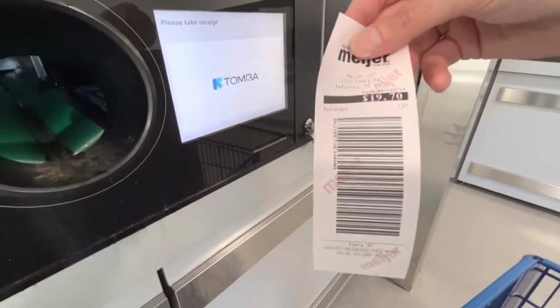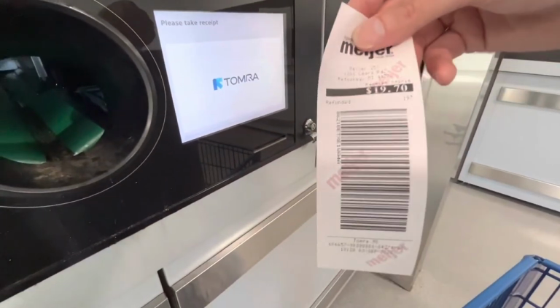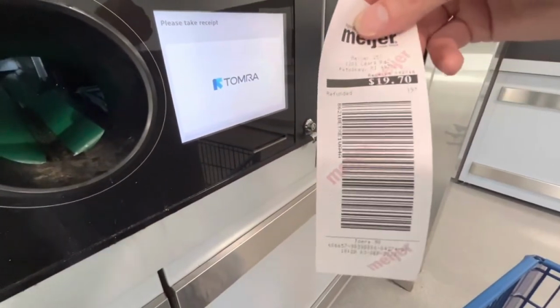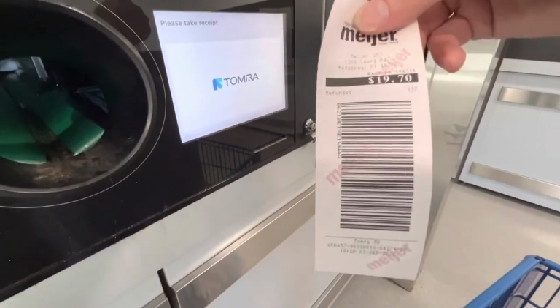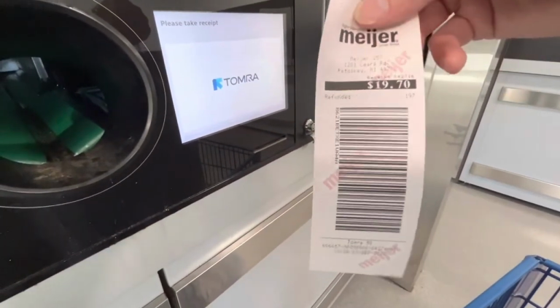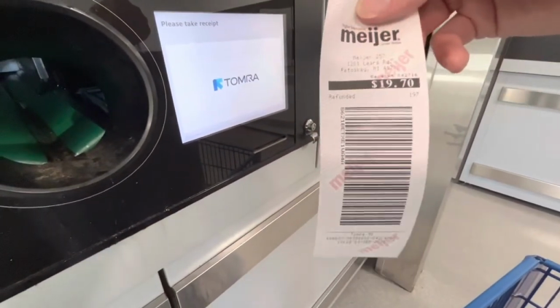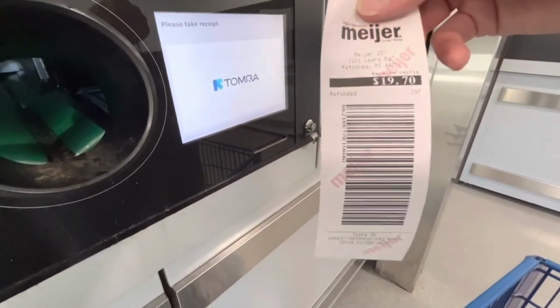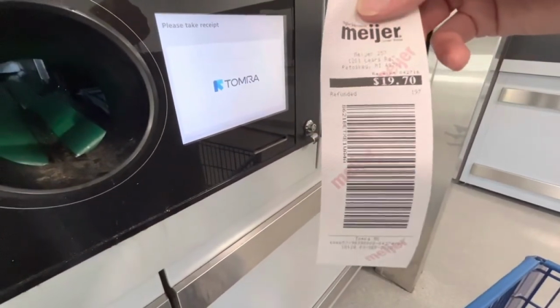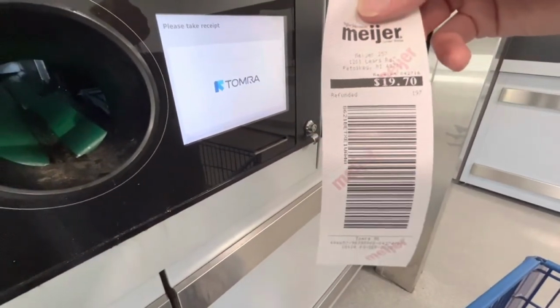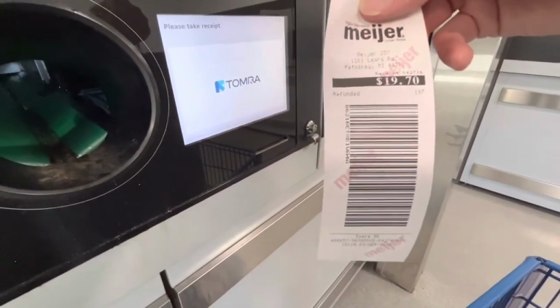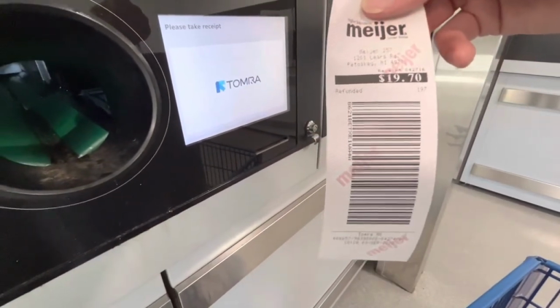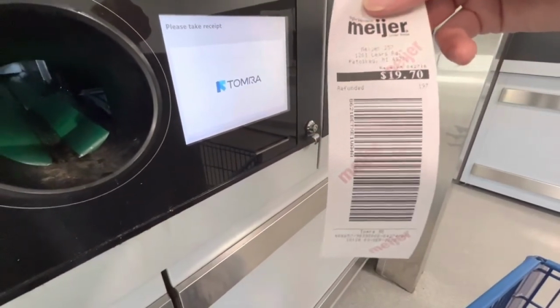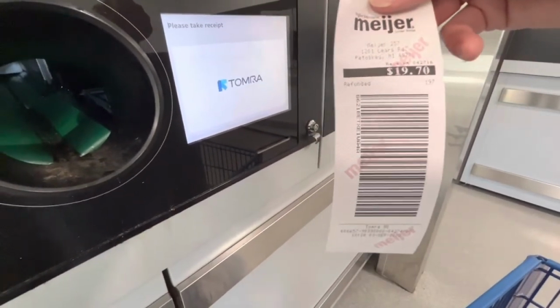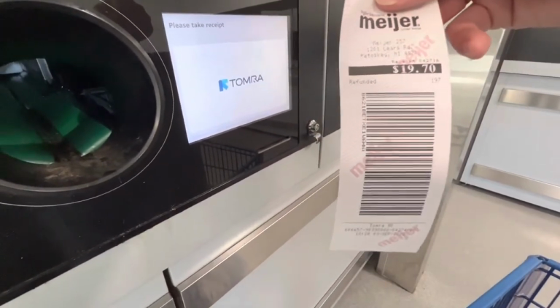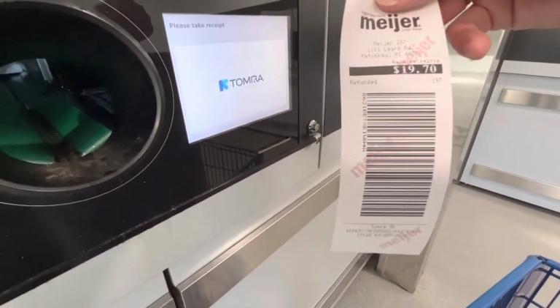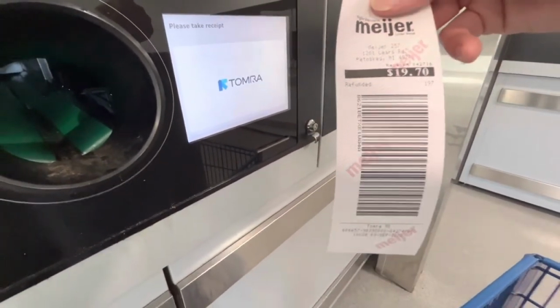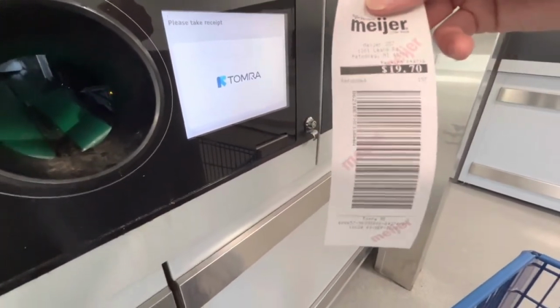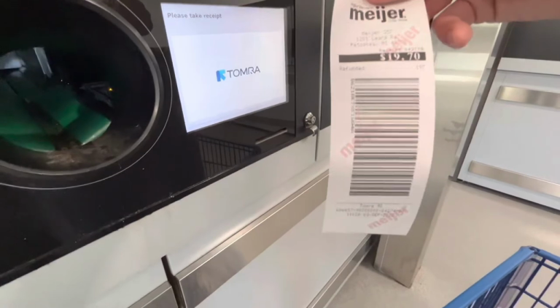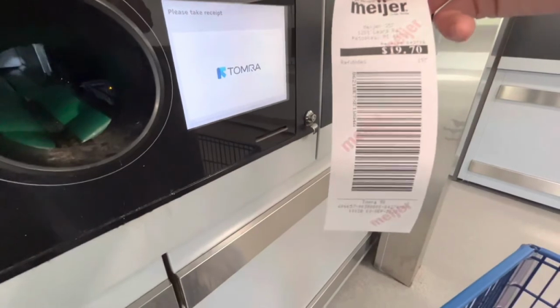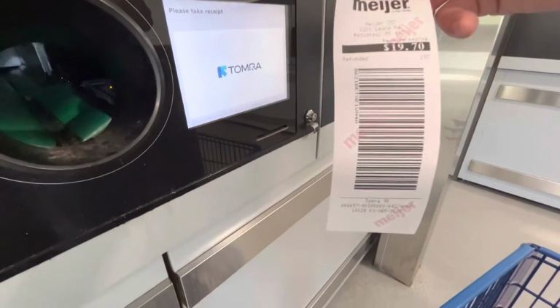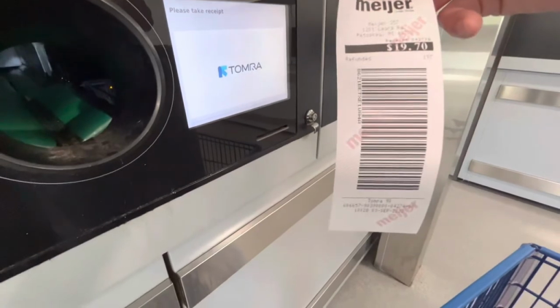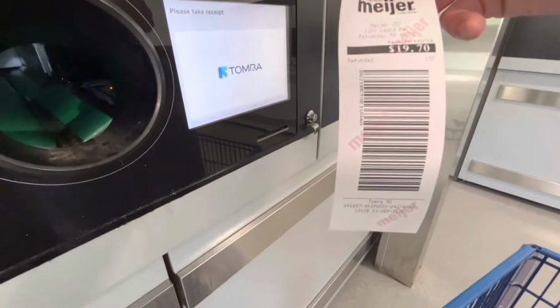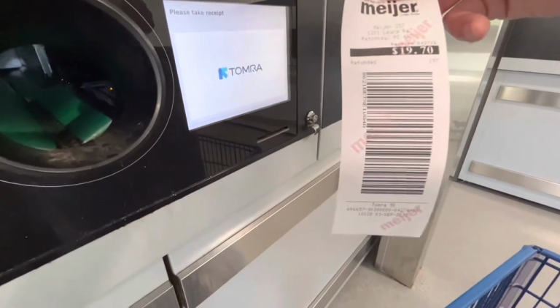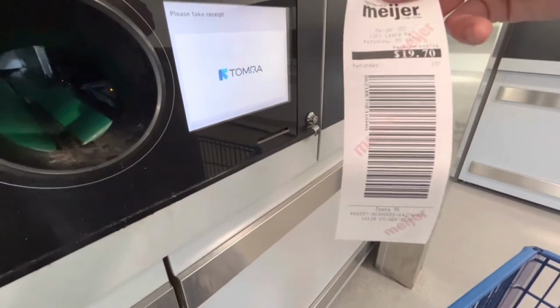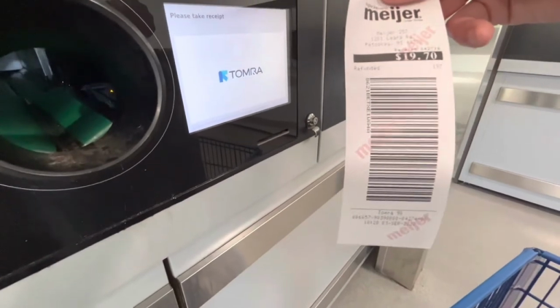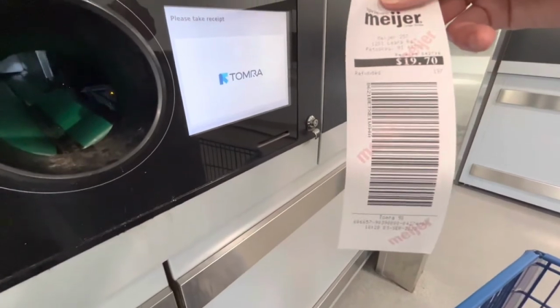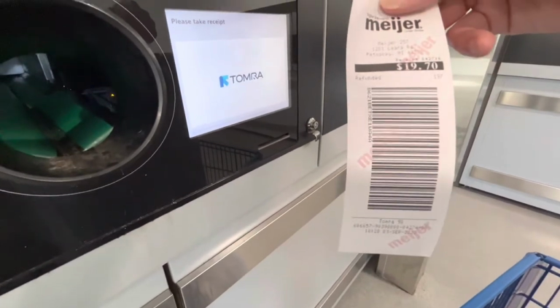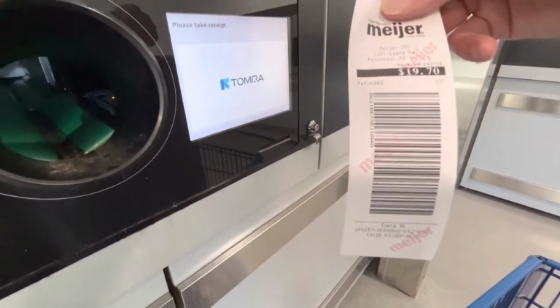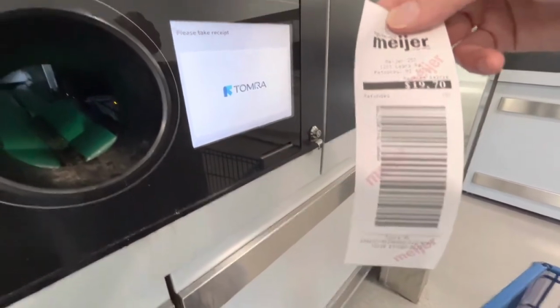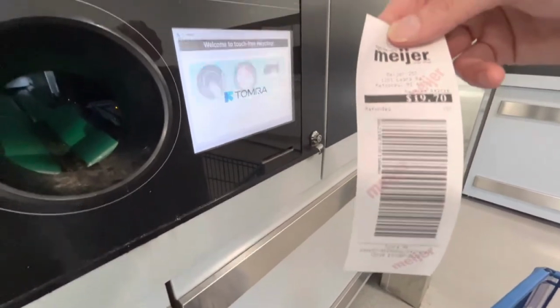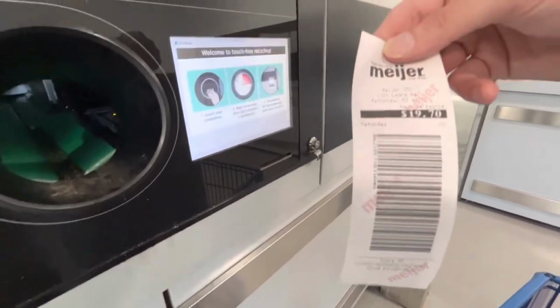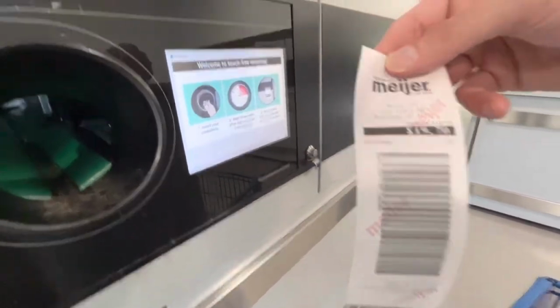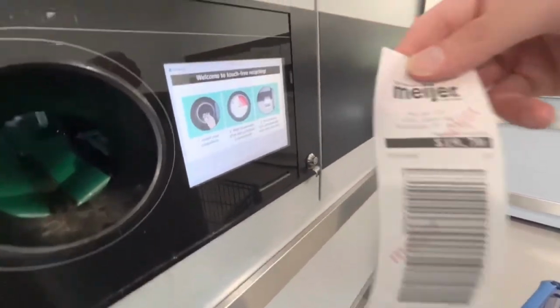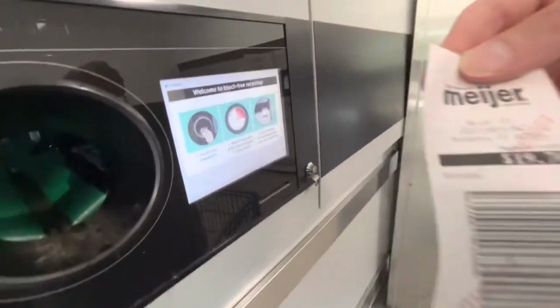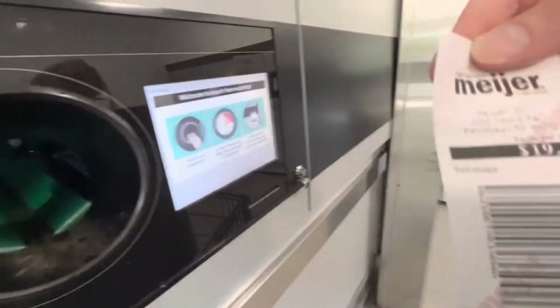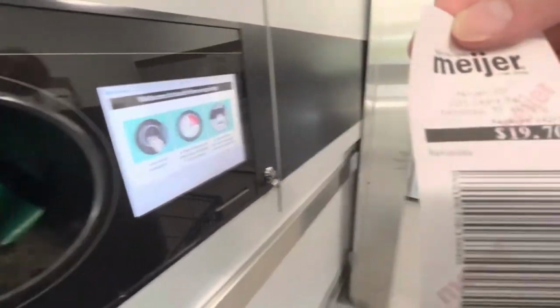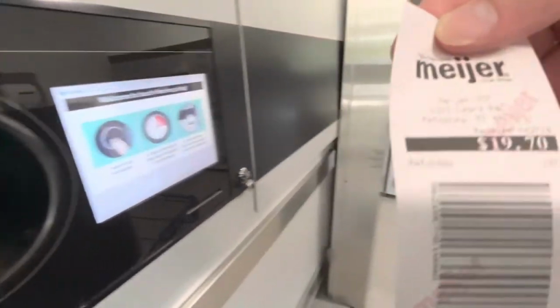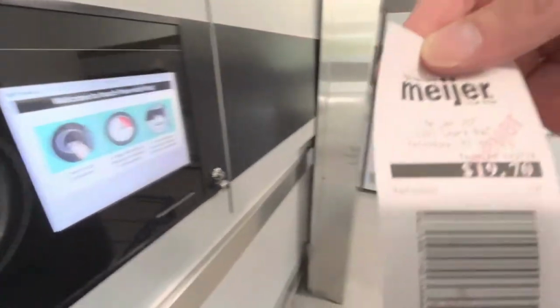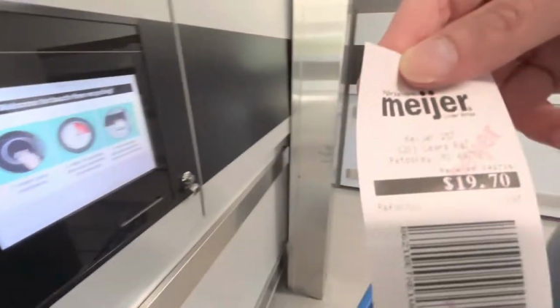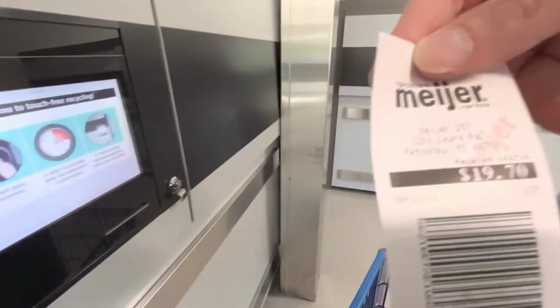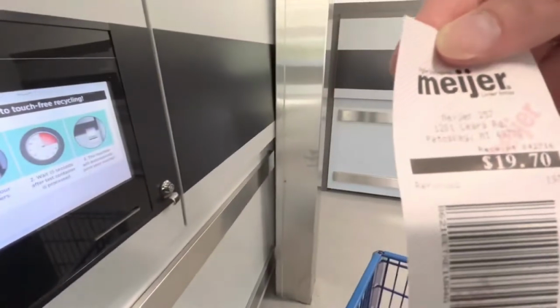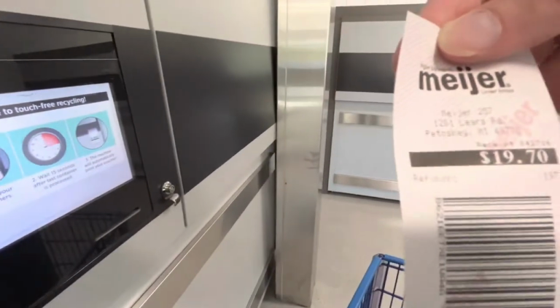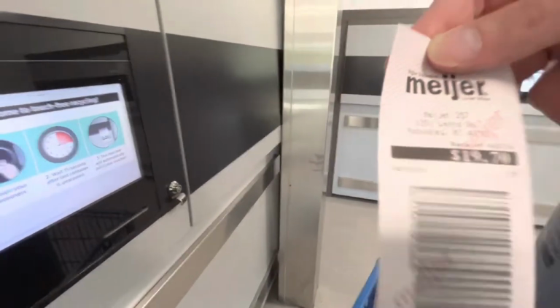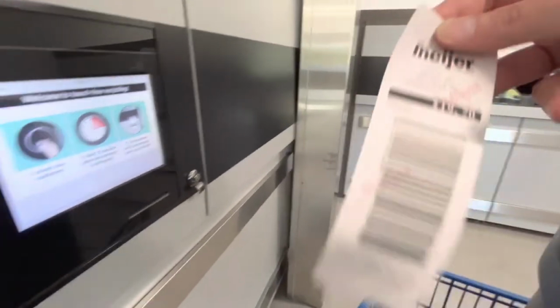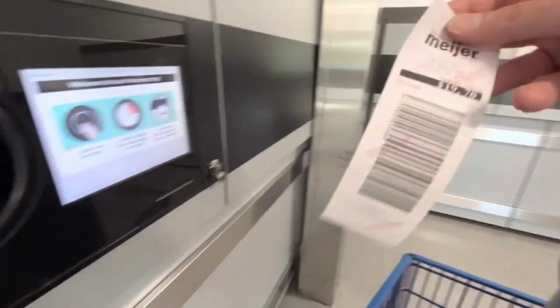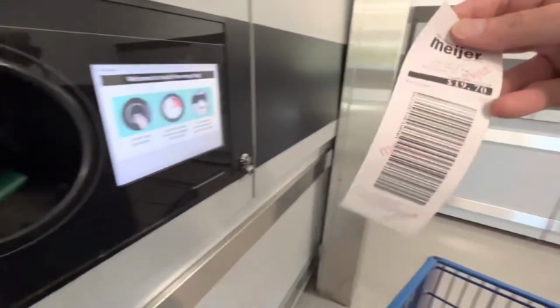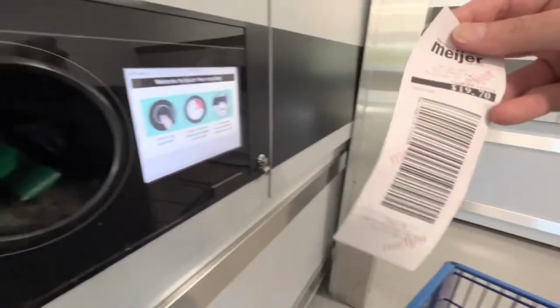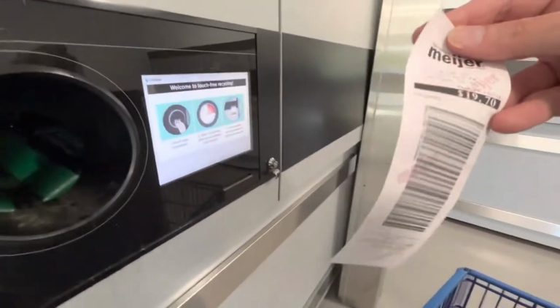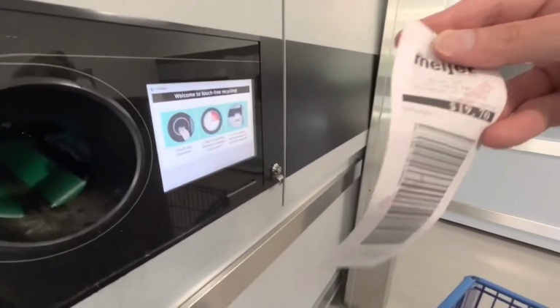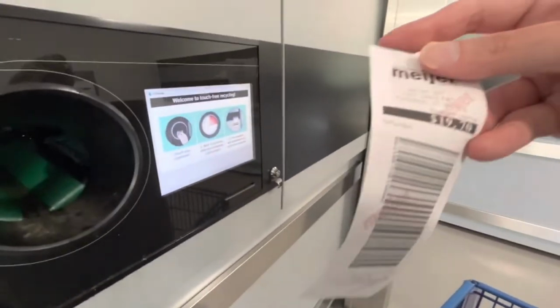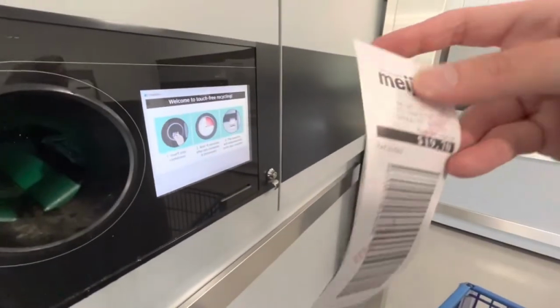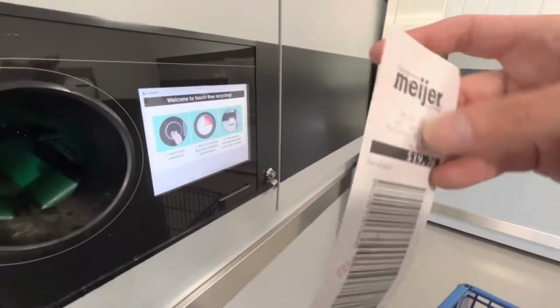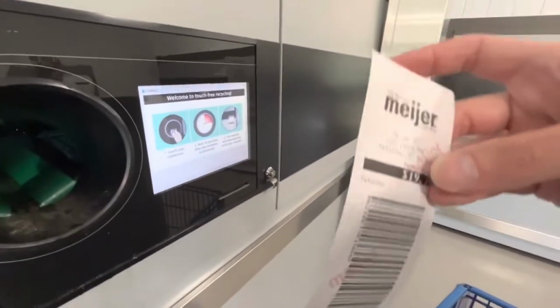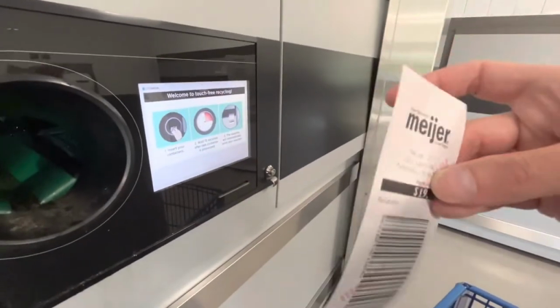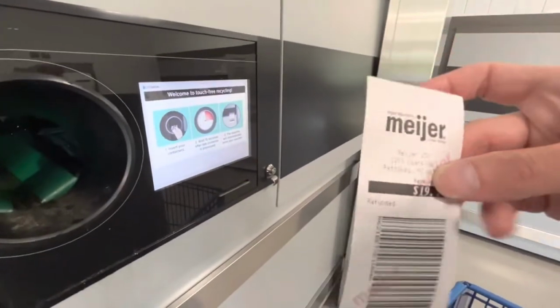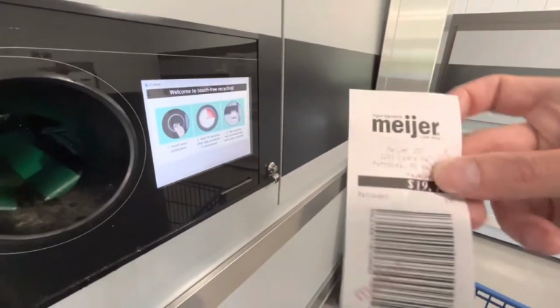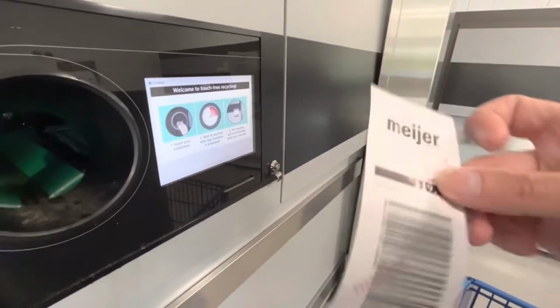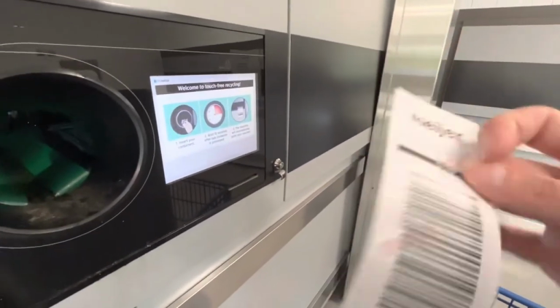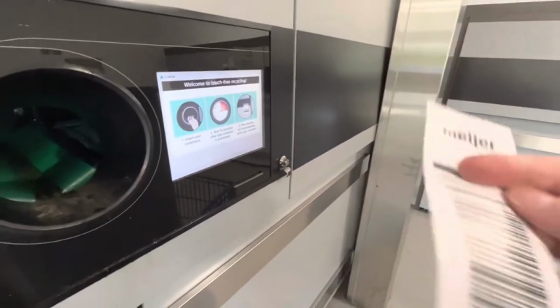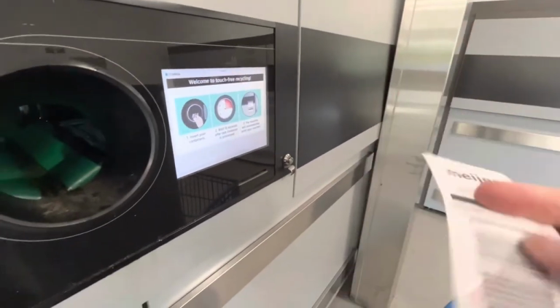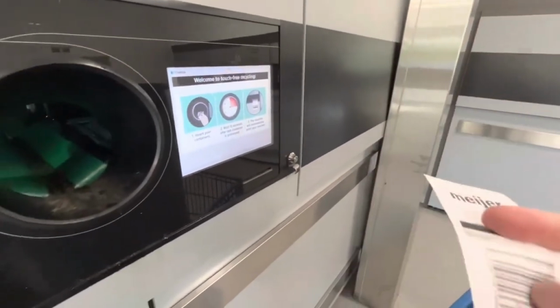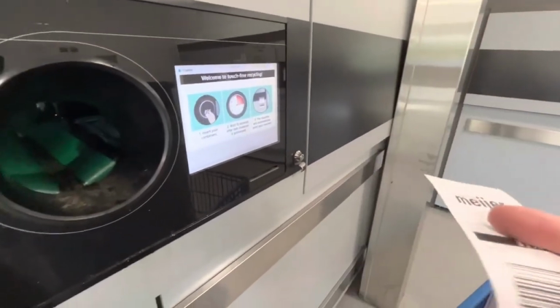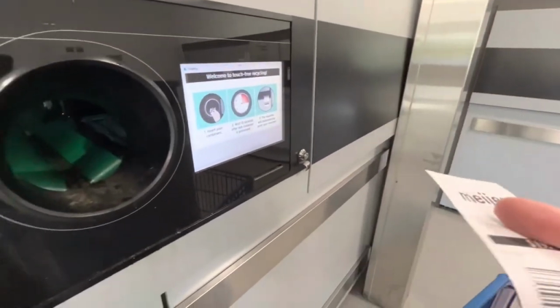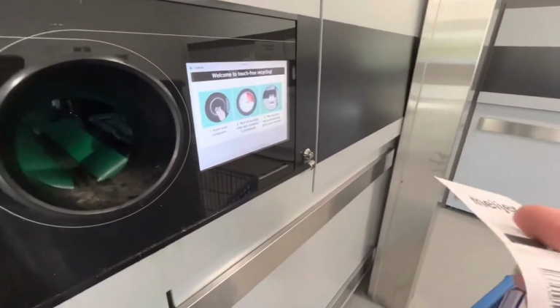You can then take that voucher into Meijer — bring it to the service desk to get cash for it, or put it toward products purchased in the store.